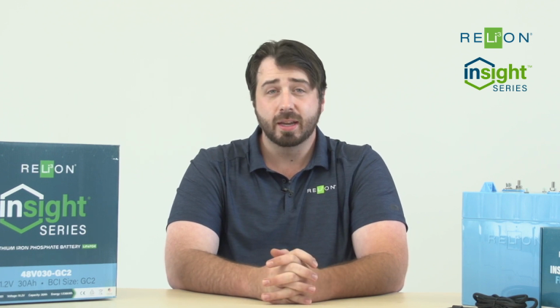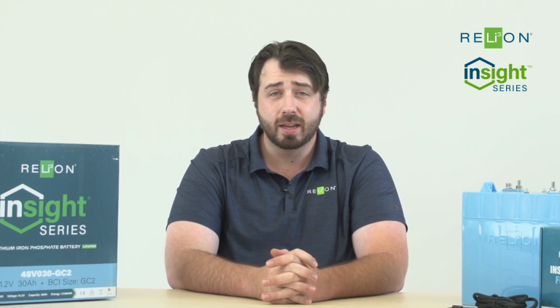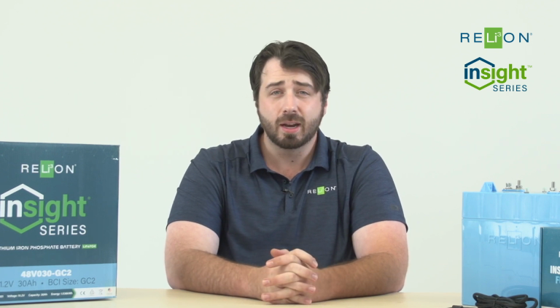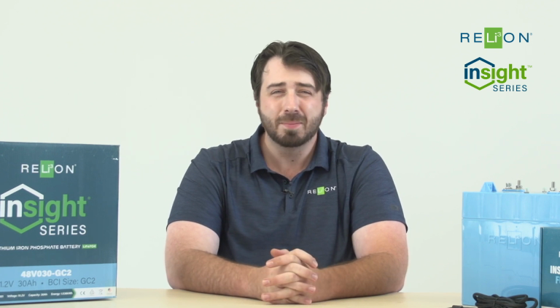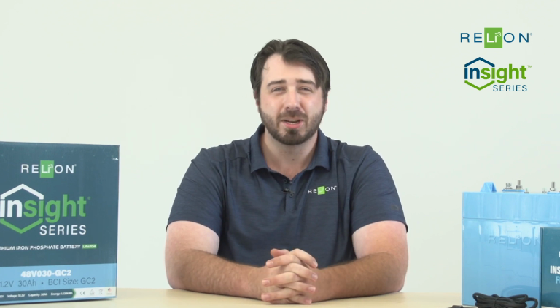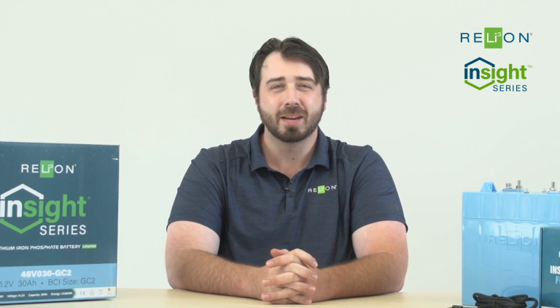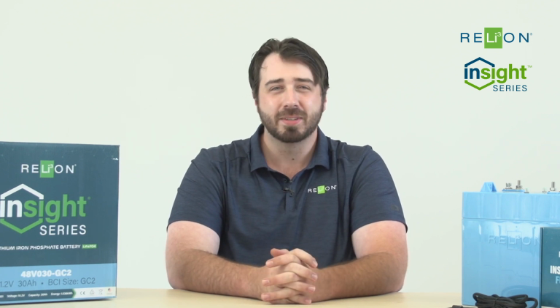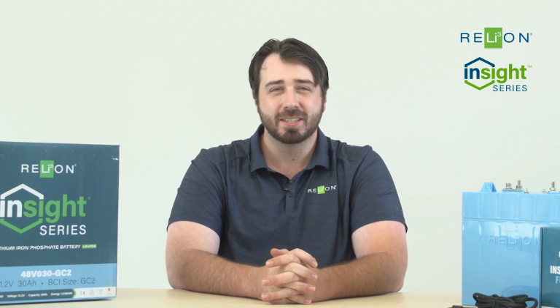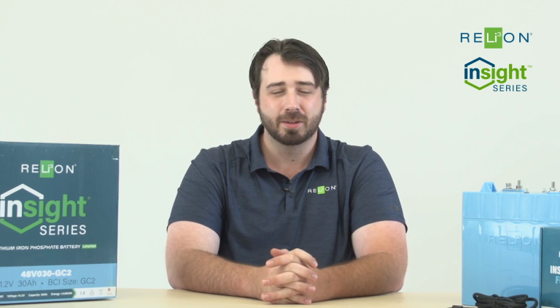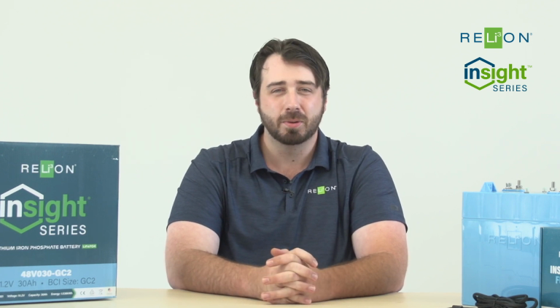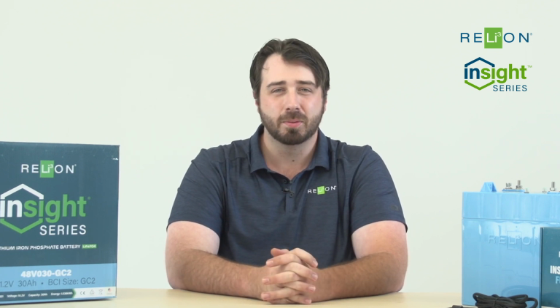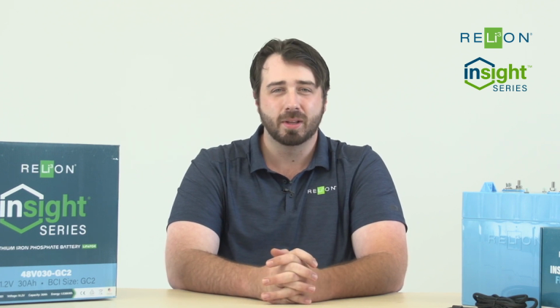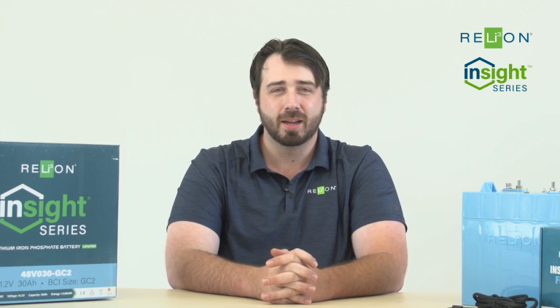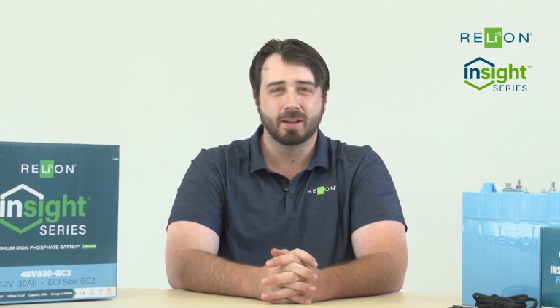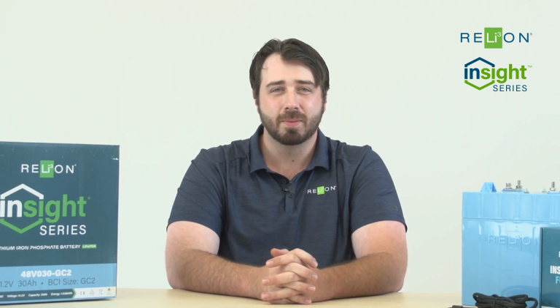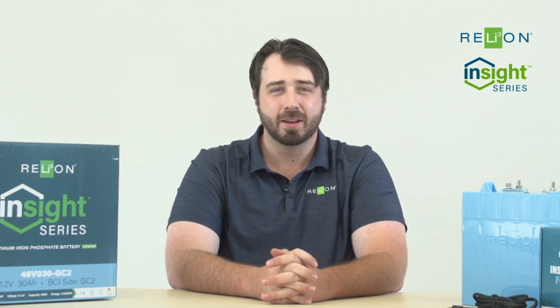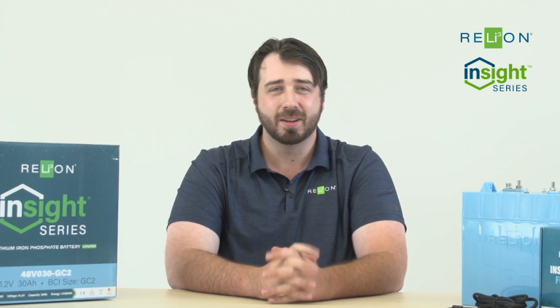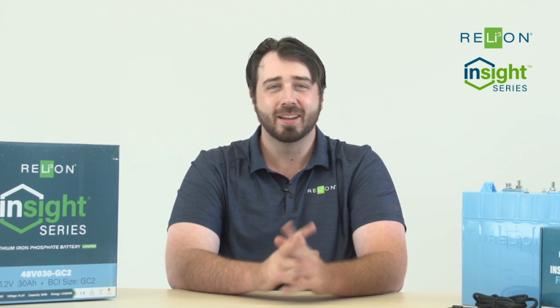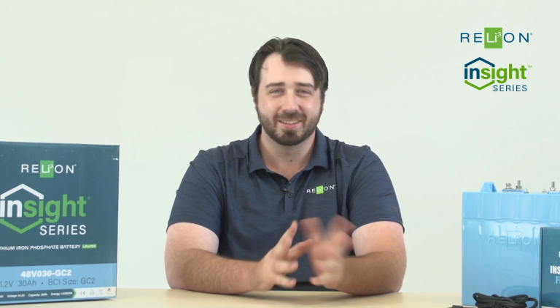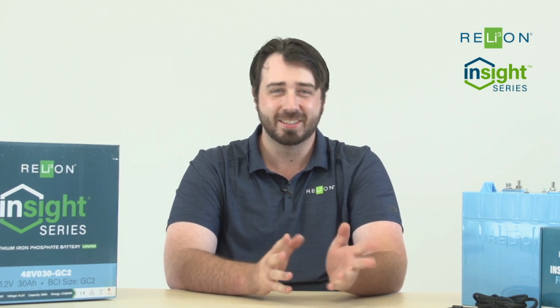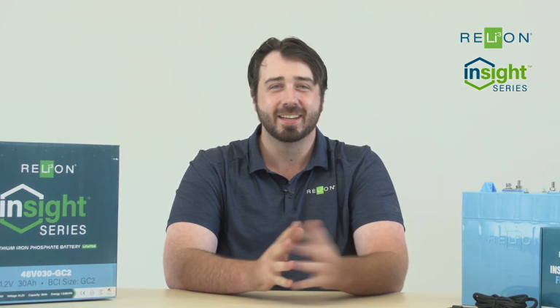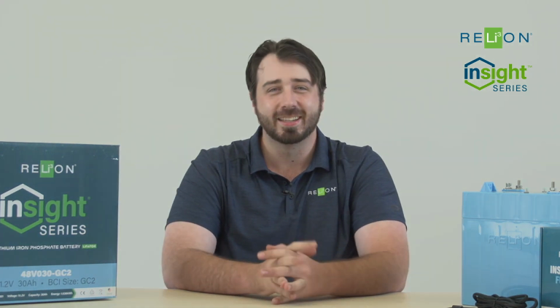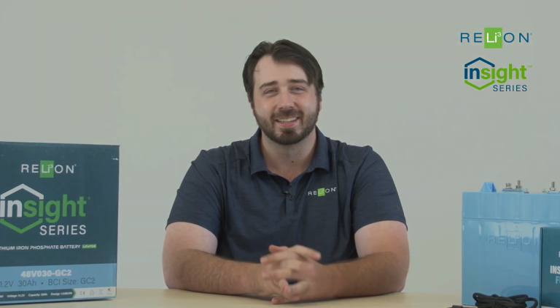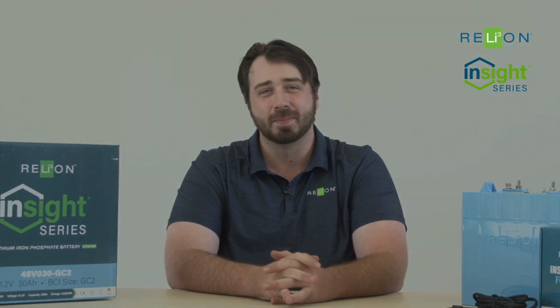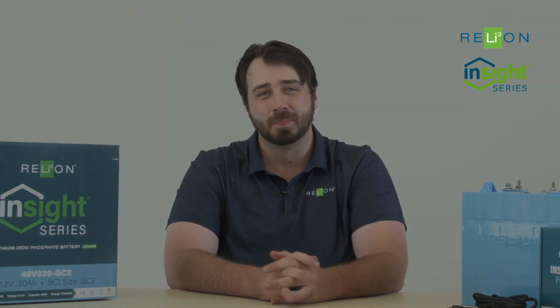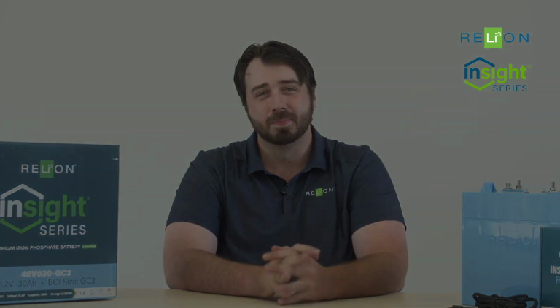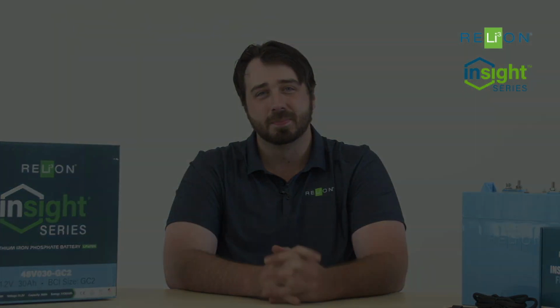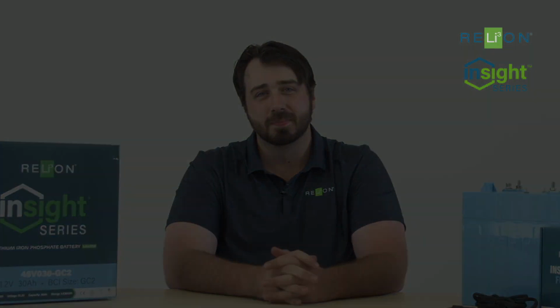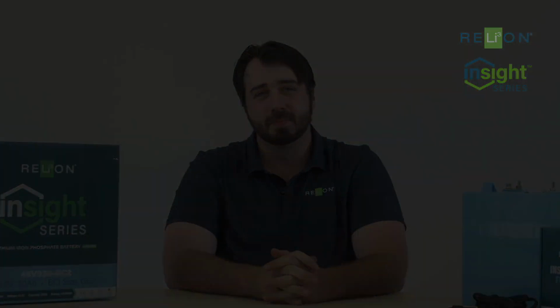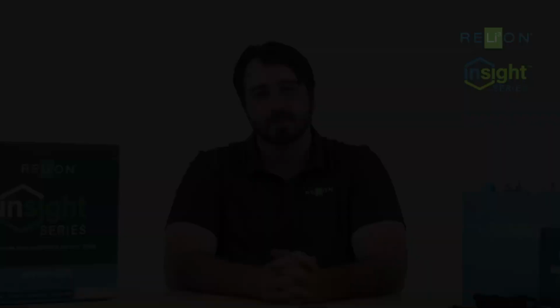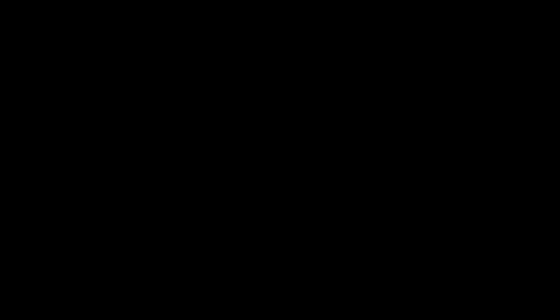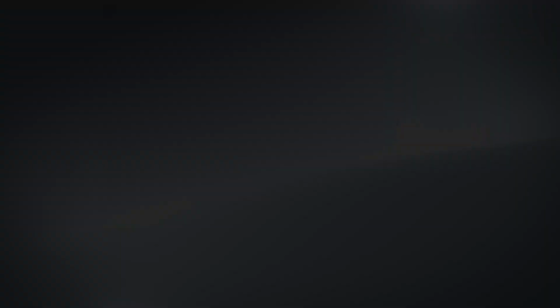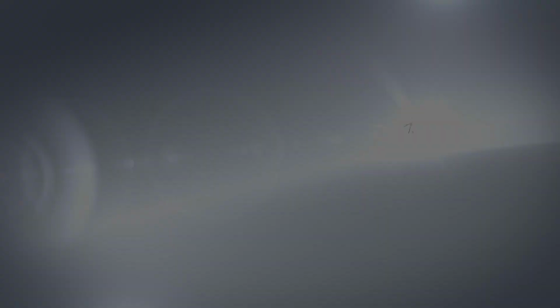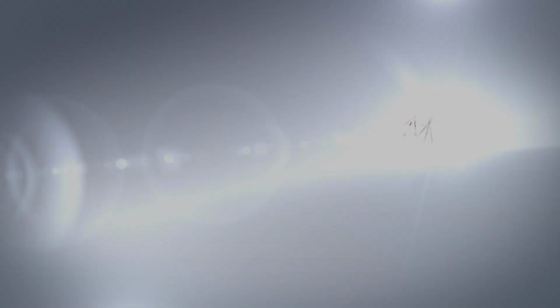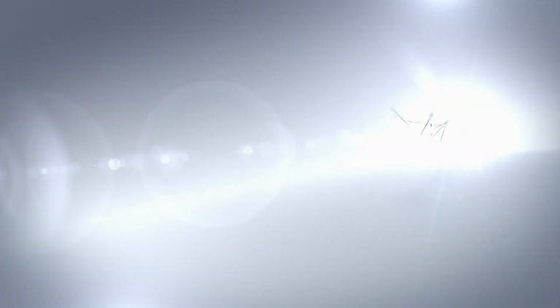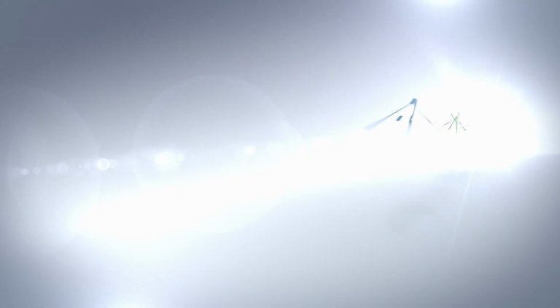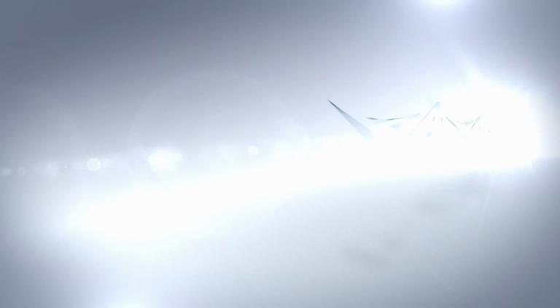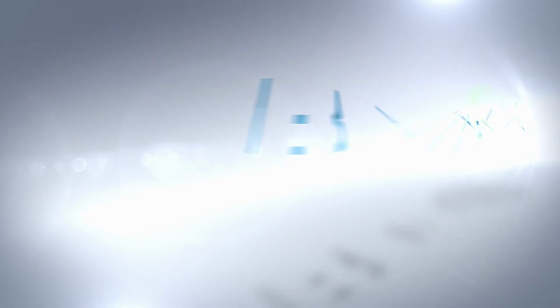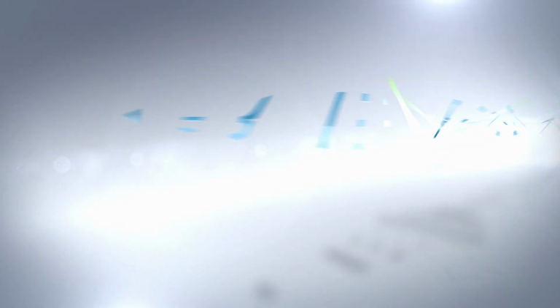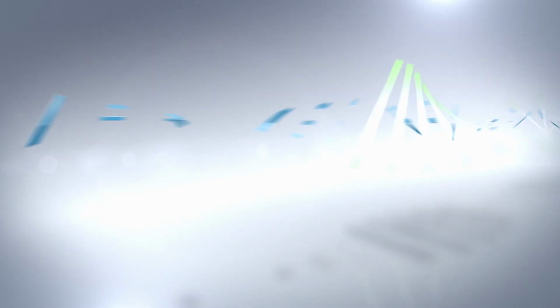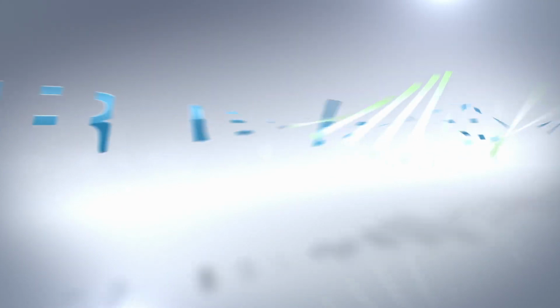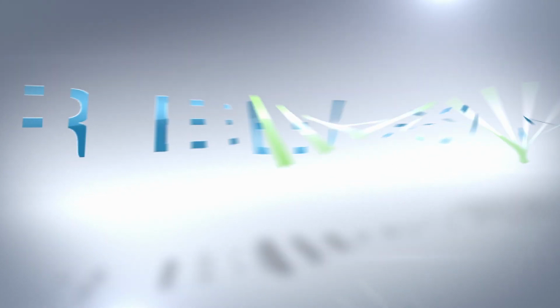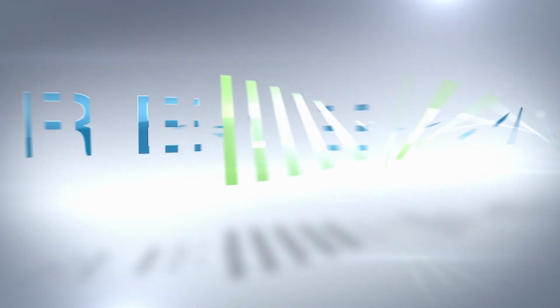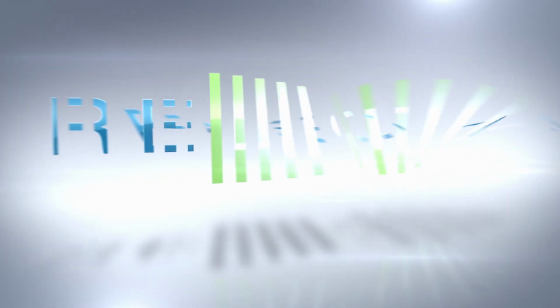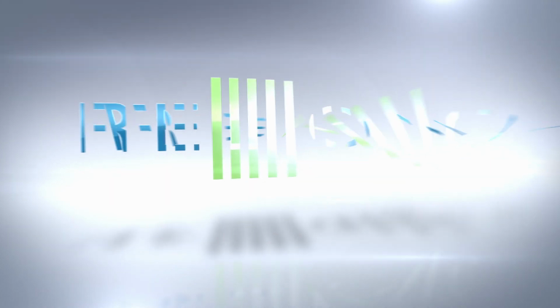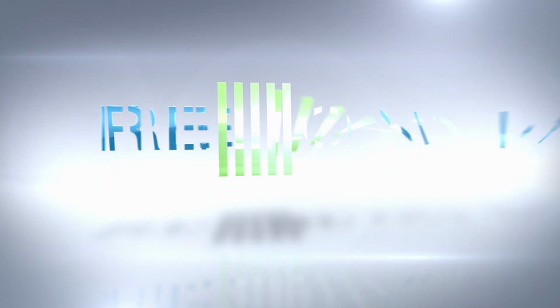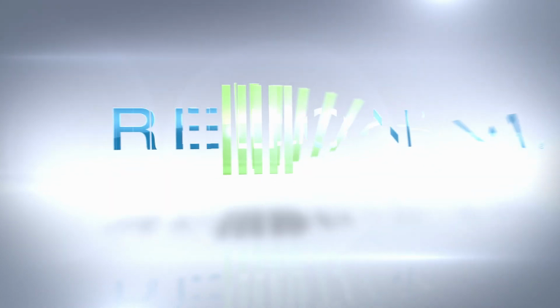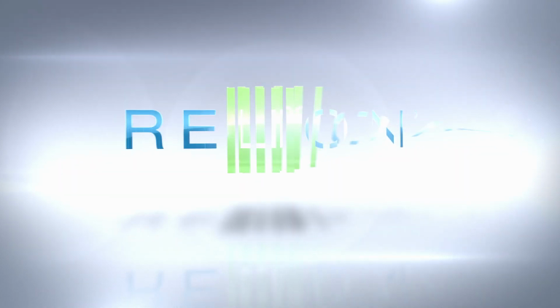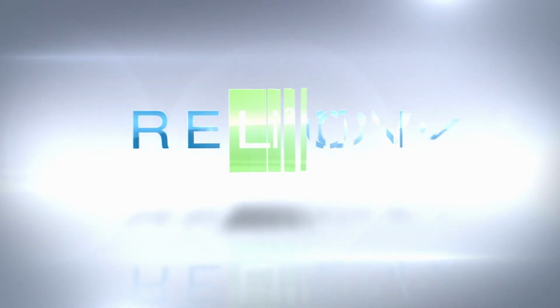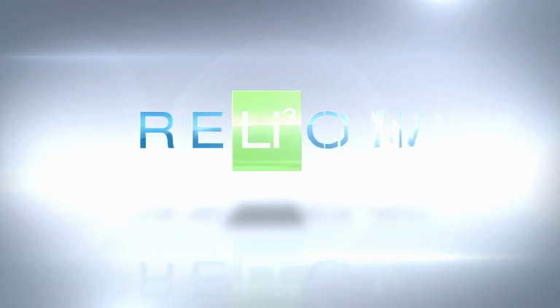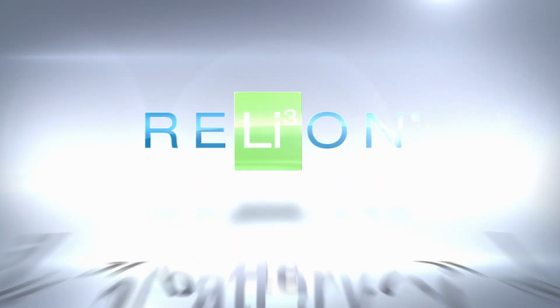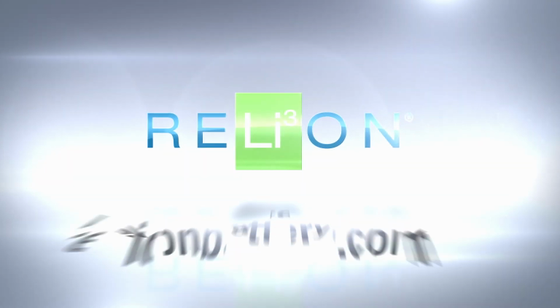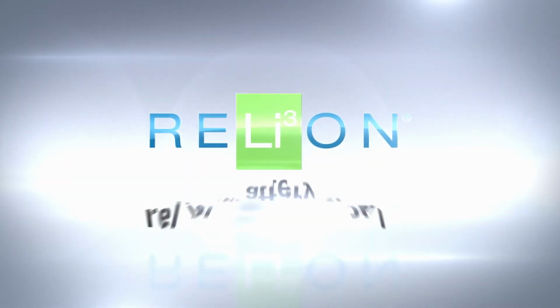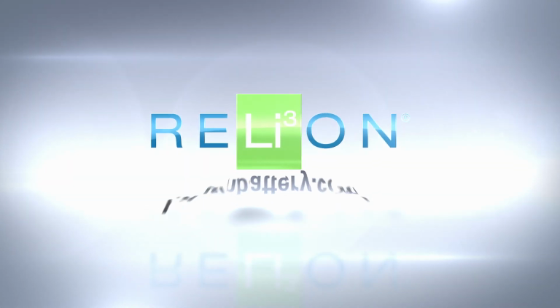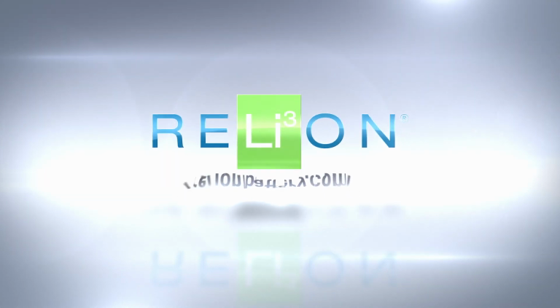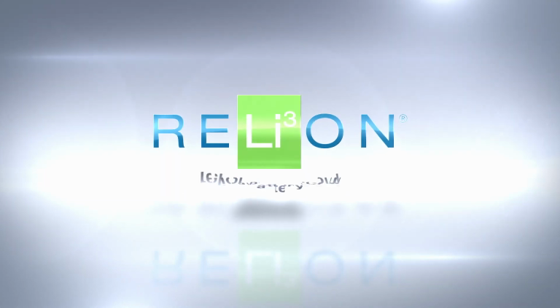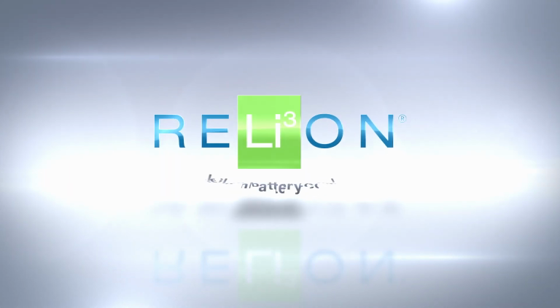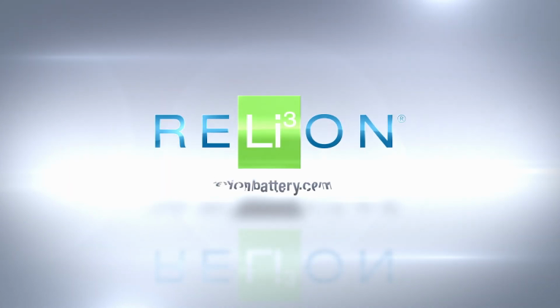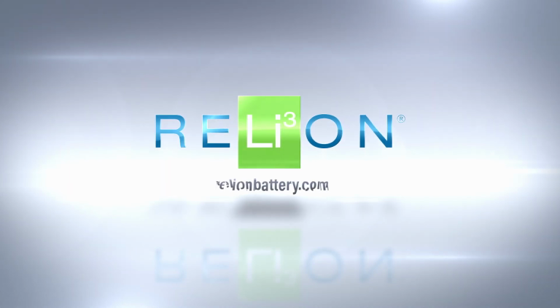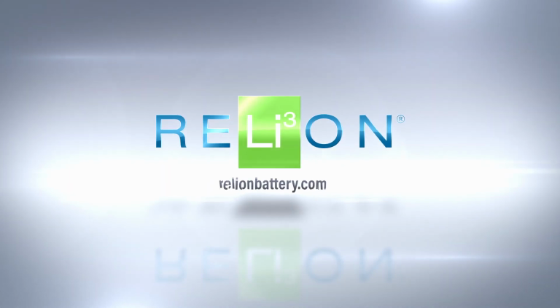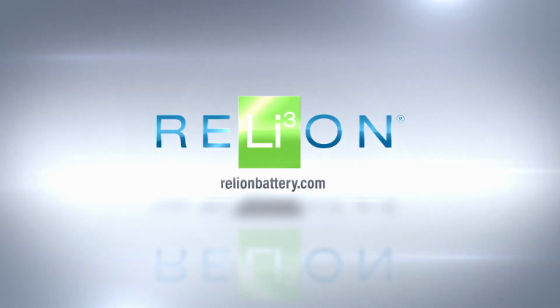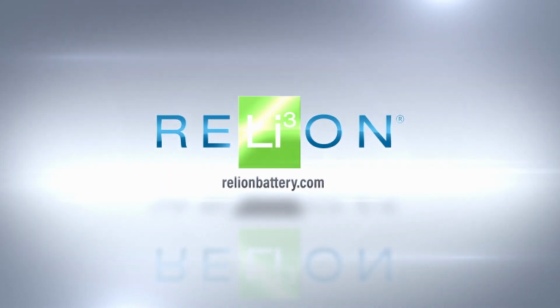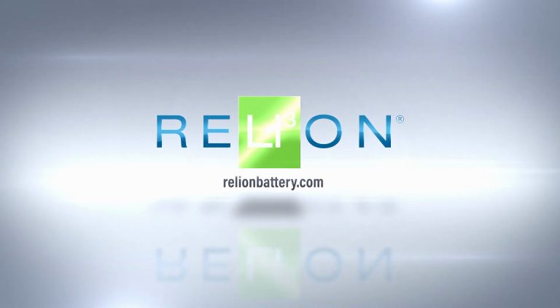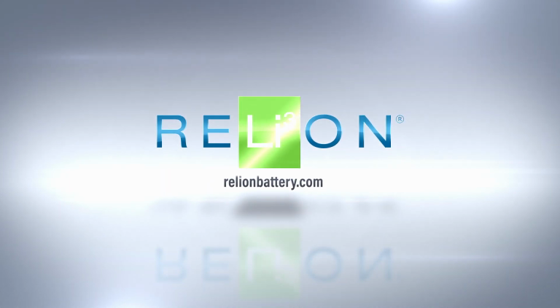Again, I'm Jack Messina with RelyOn Battery, and I'll see you next time.